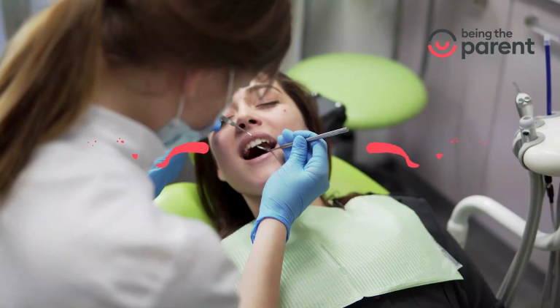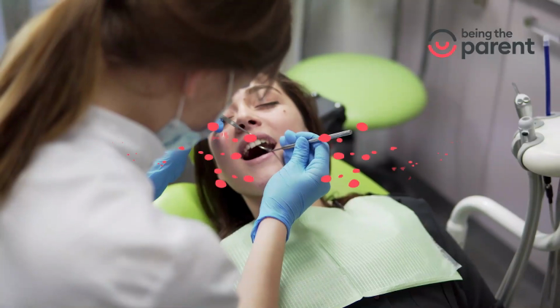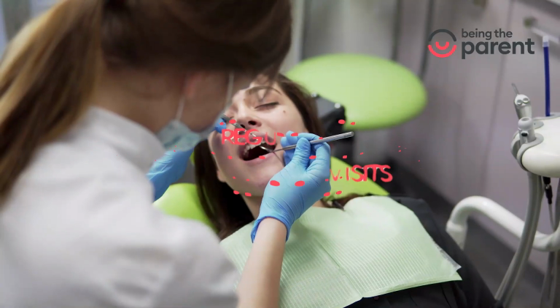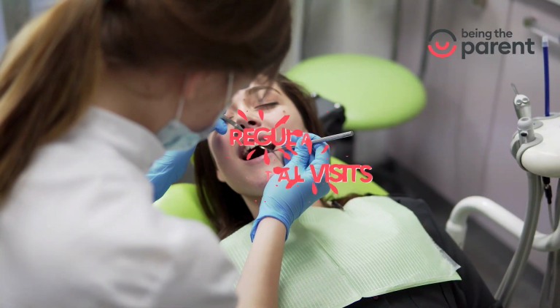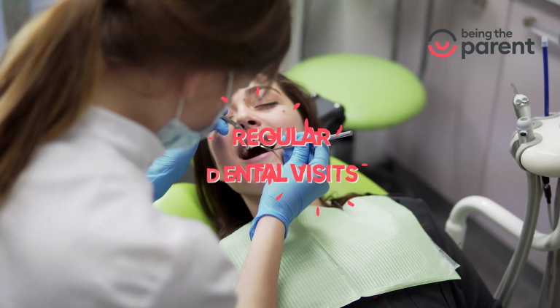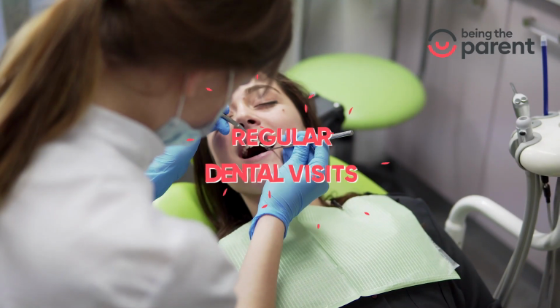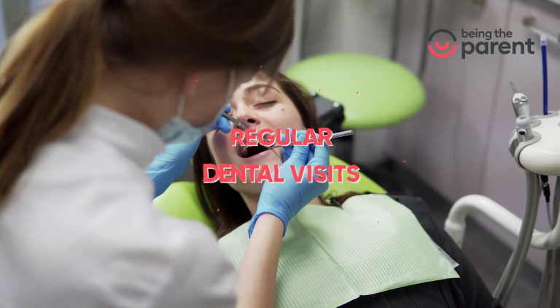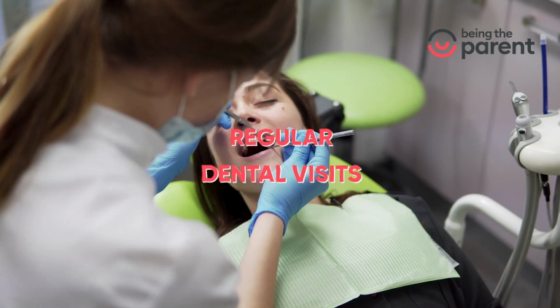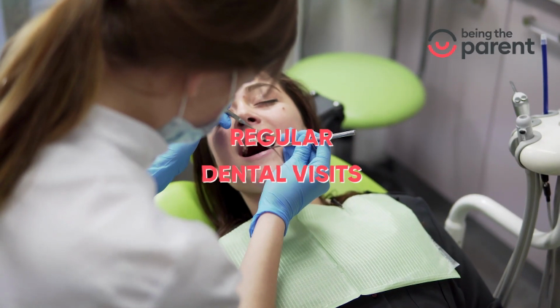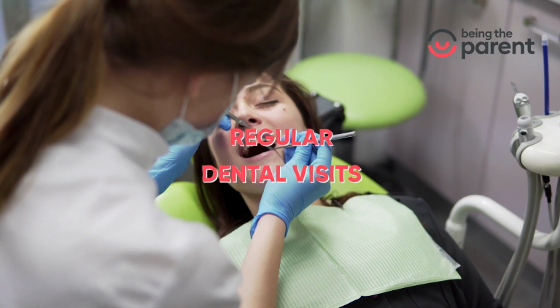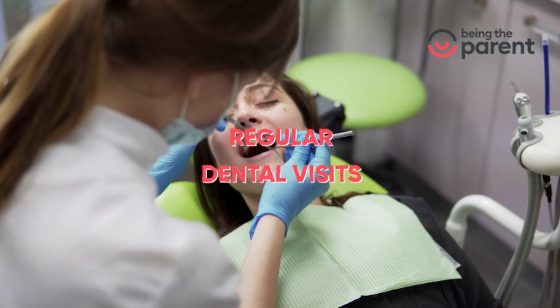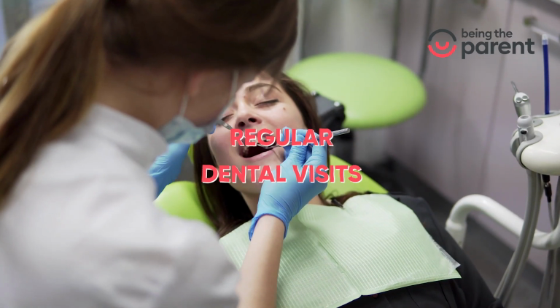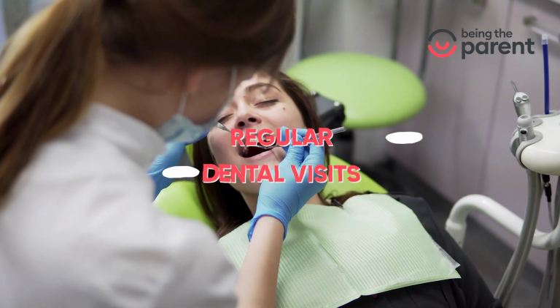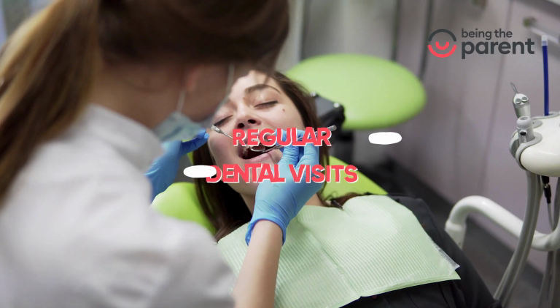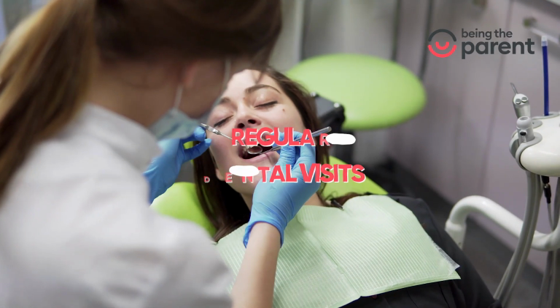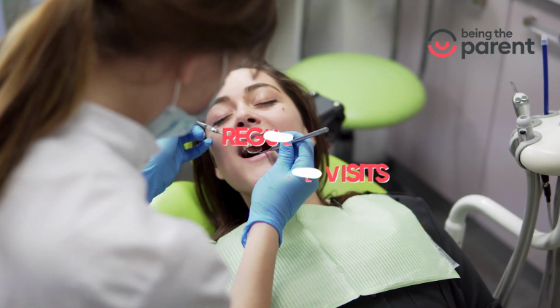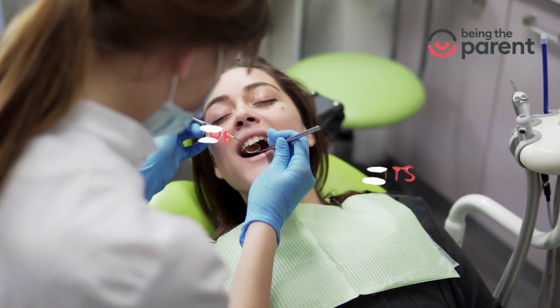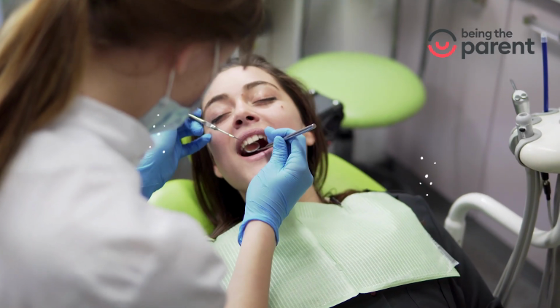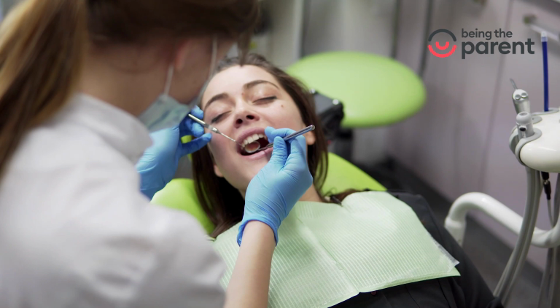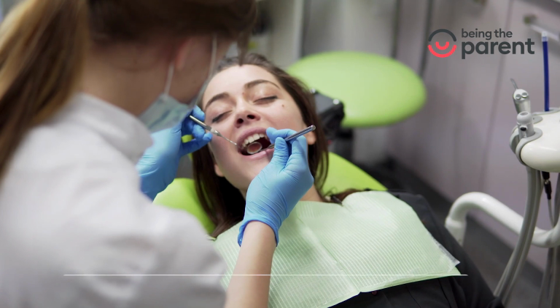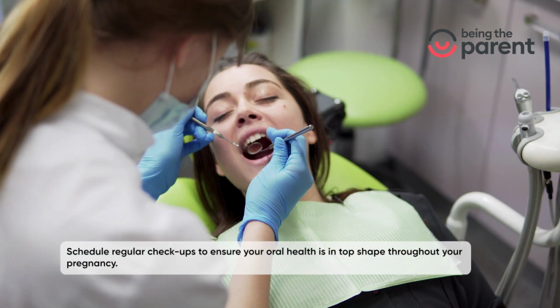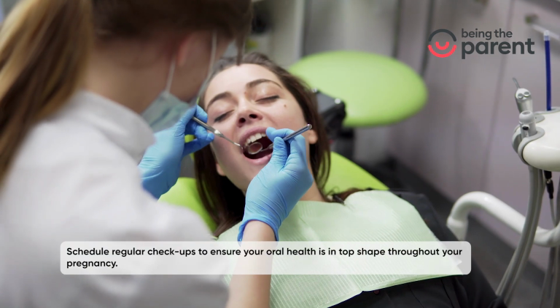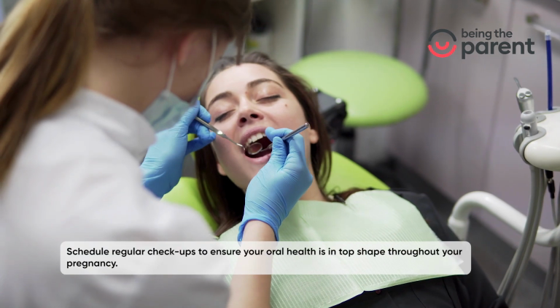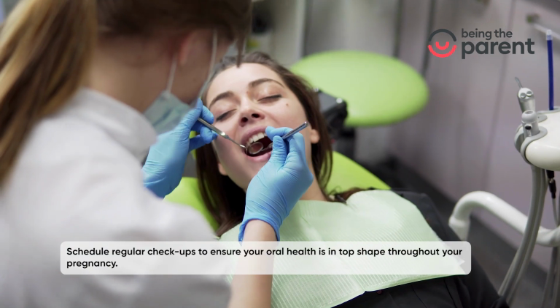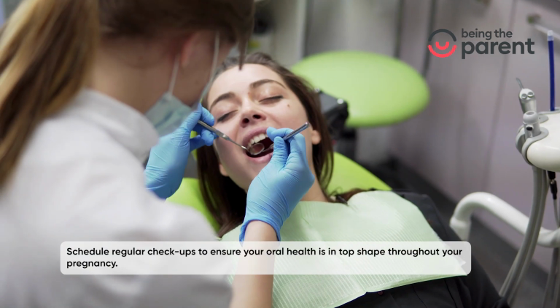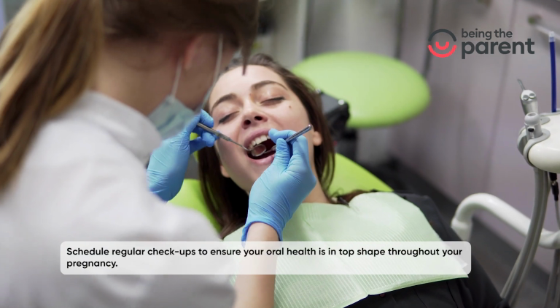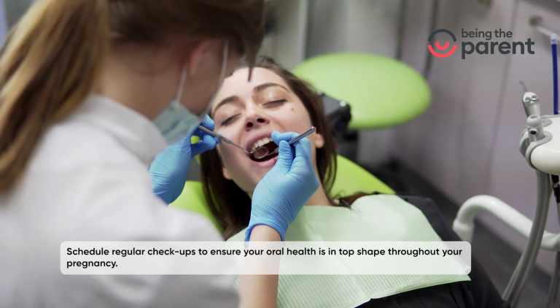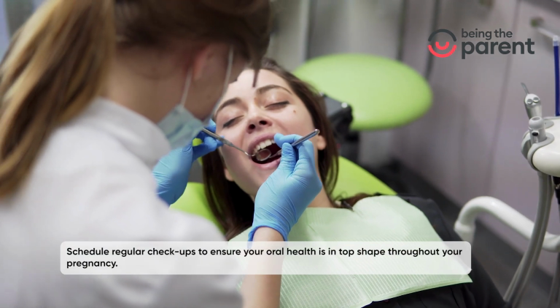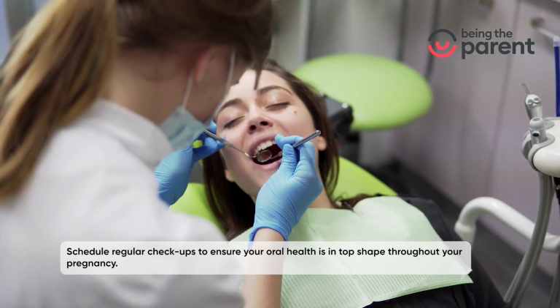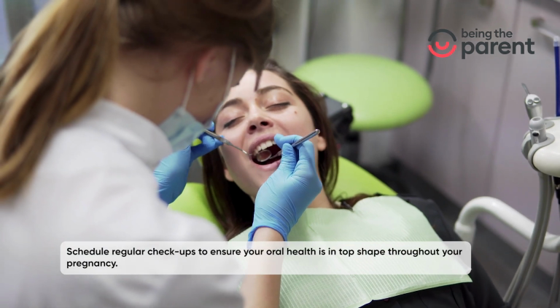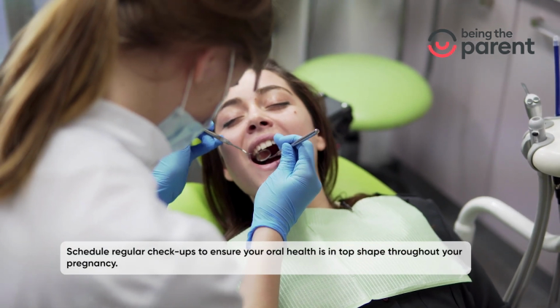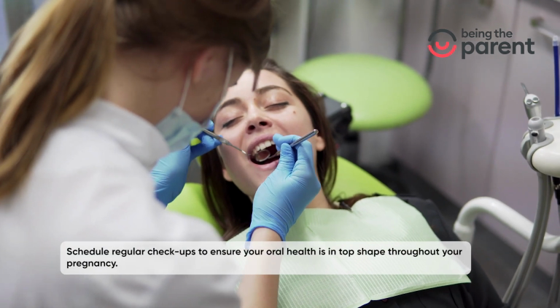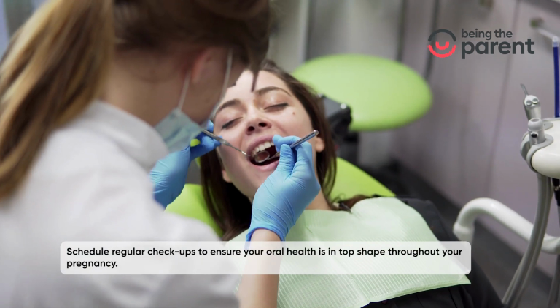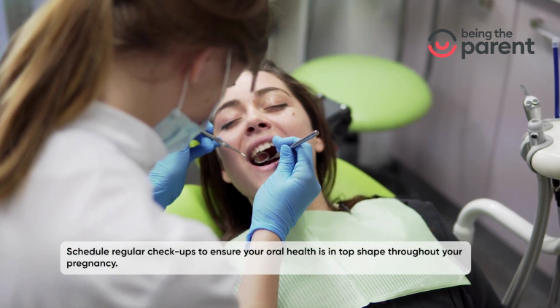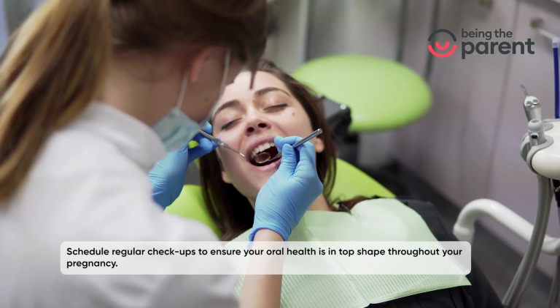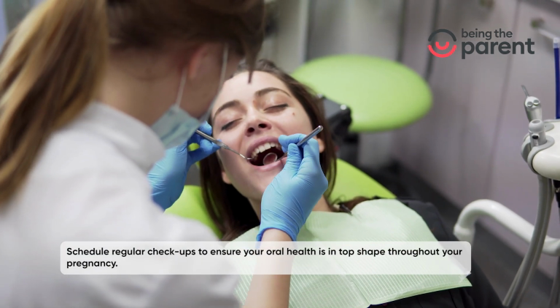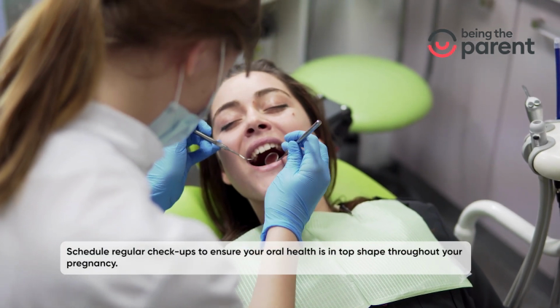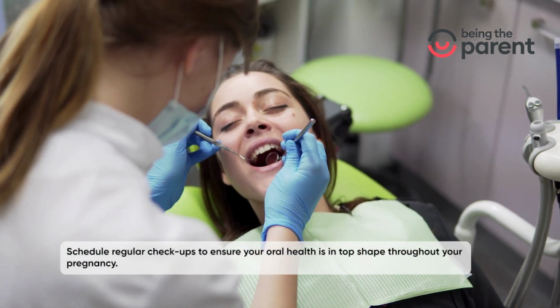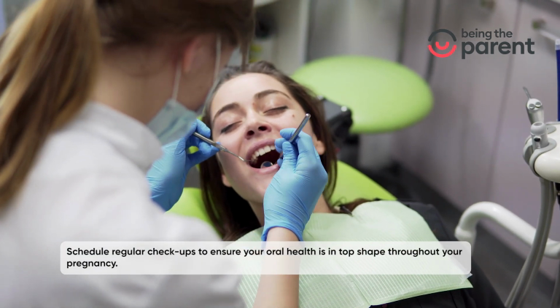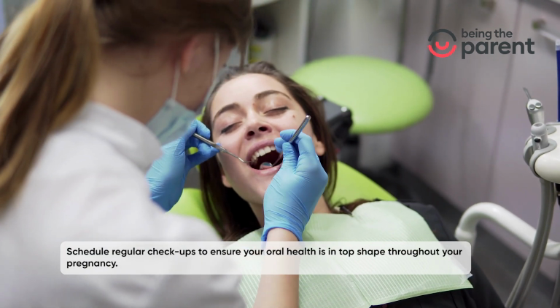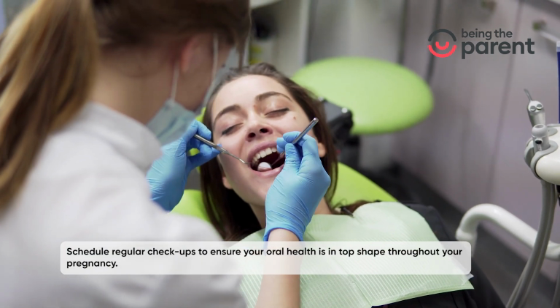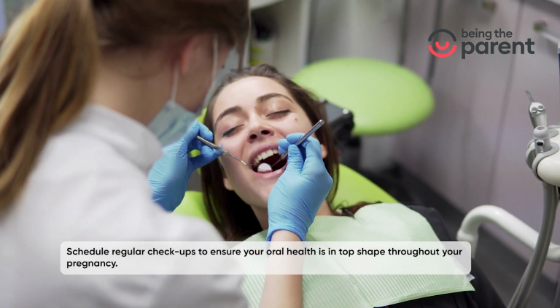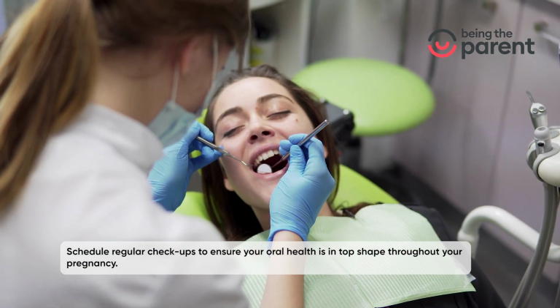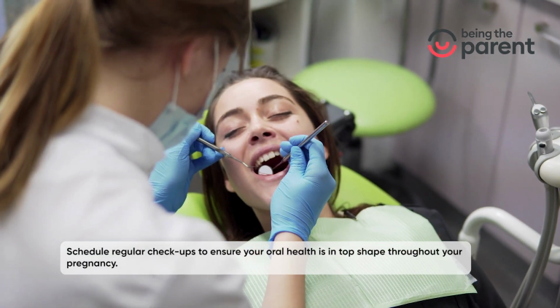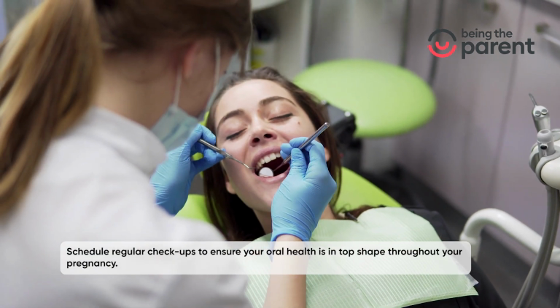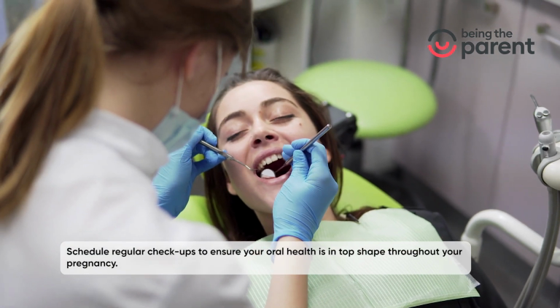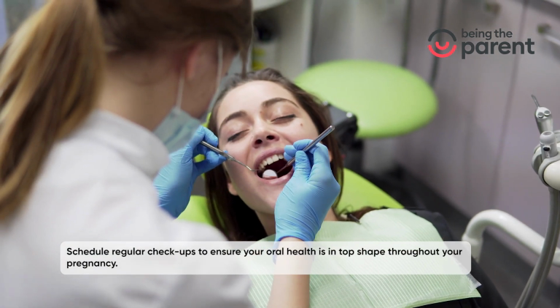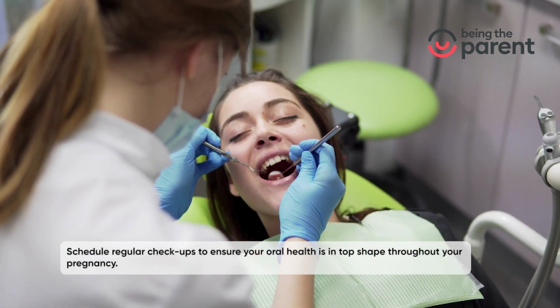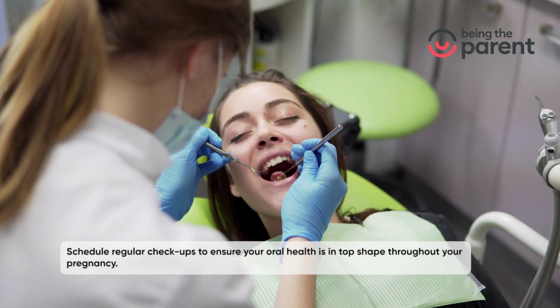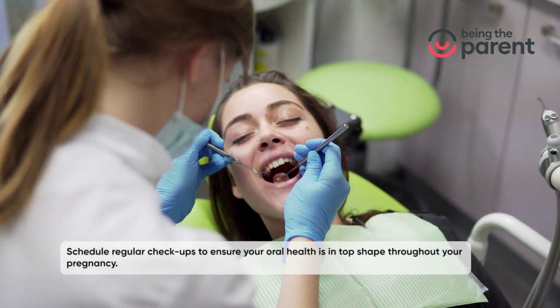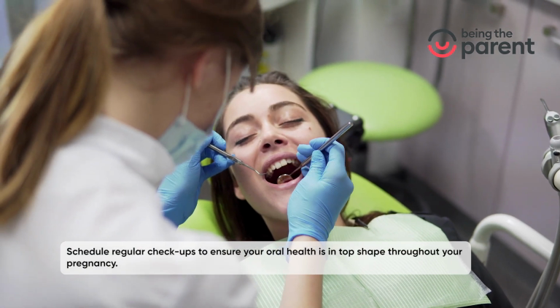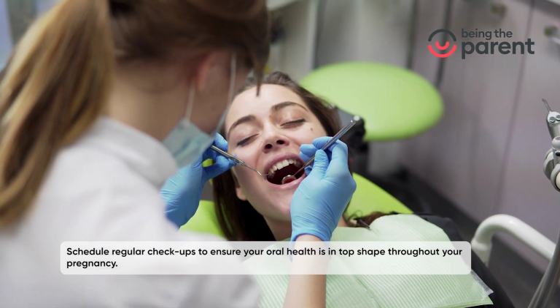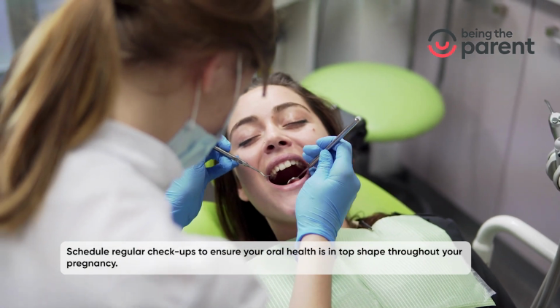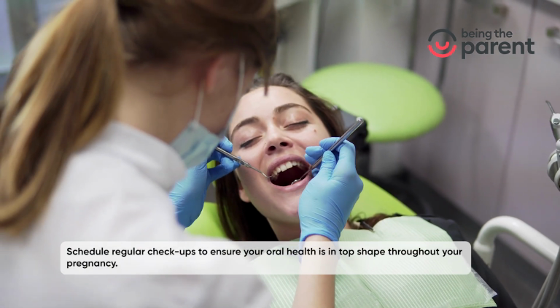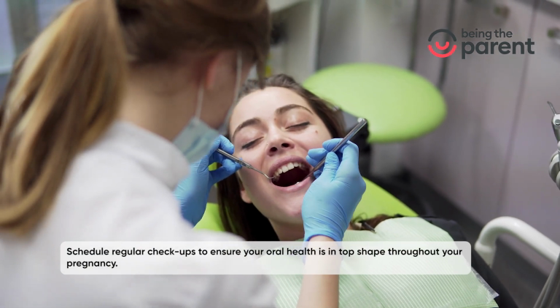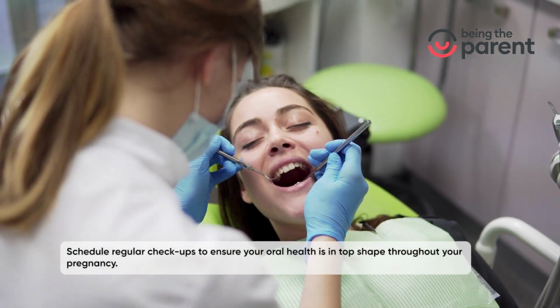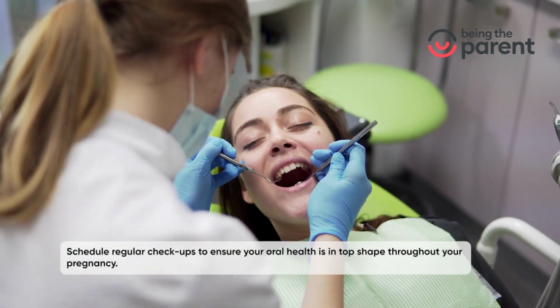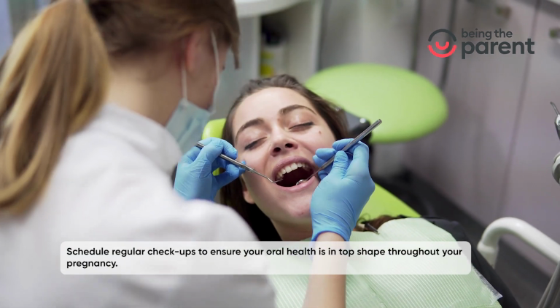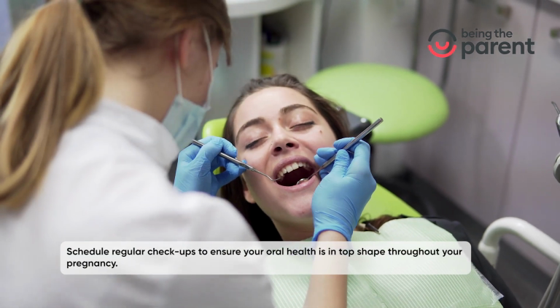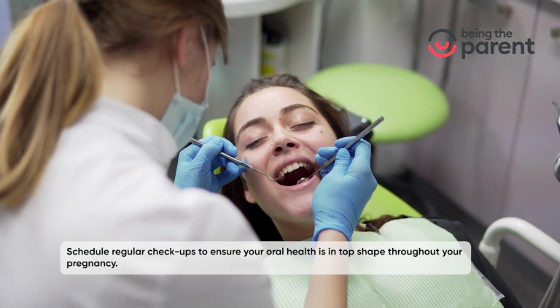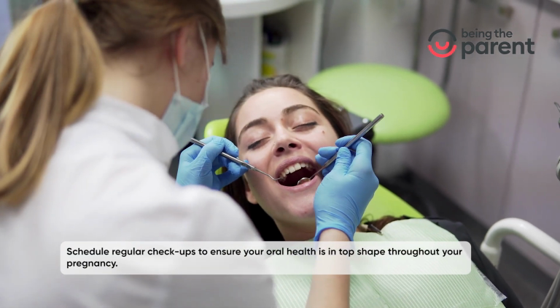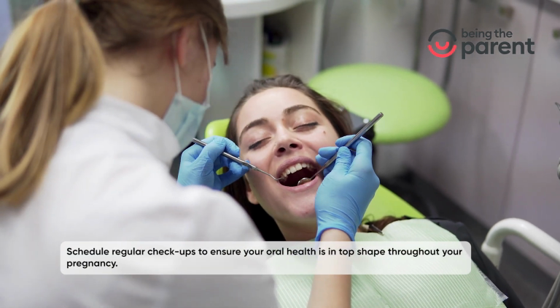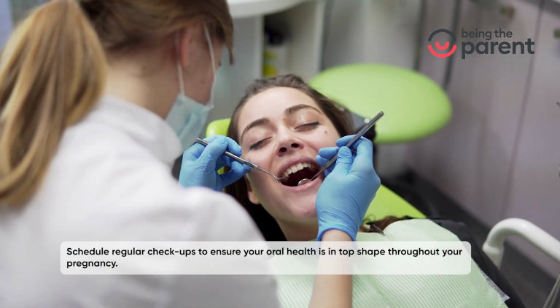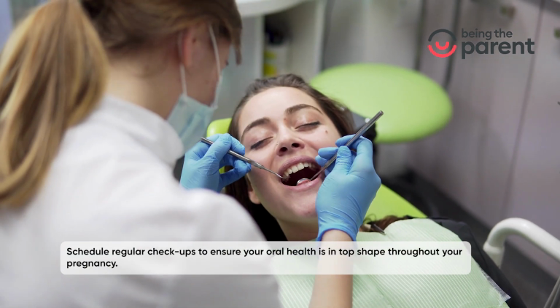Regular dental visits: schedule regular checkups to ensure your oral health is in top shape throughout your pregnancy.